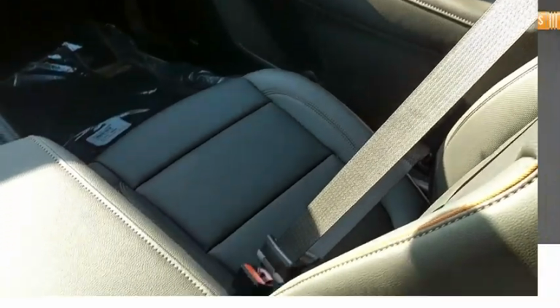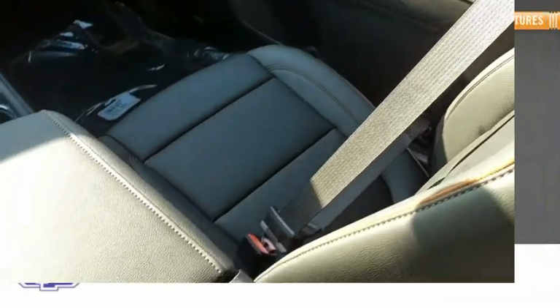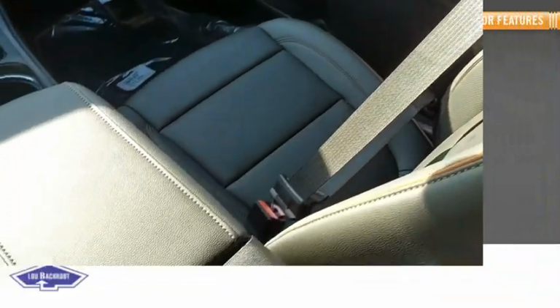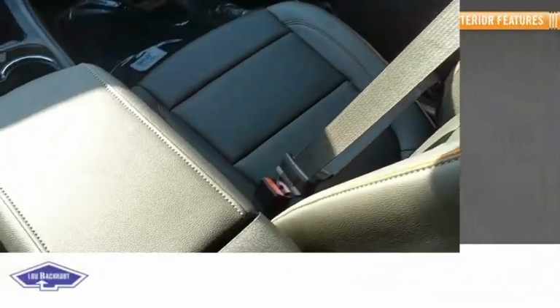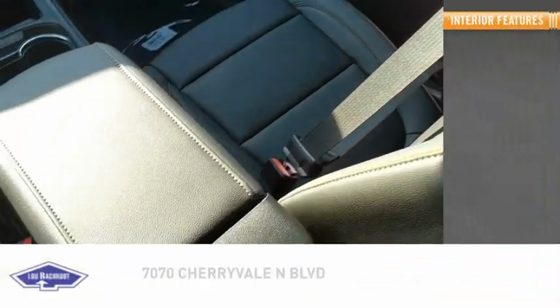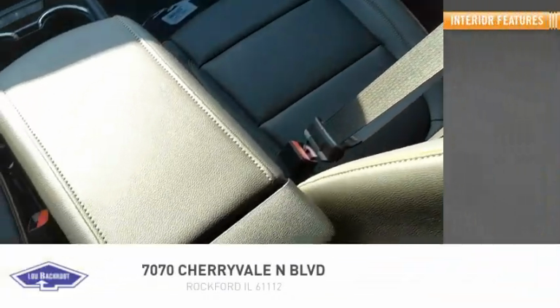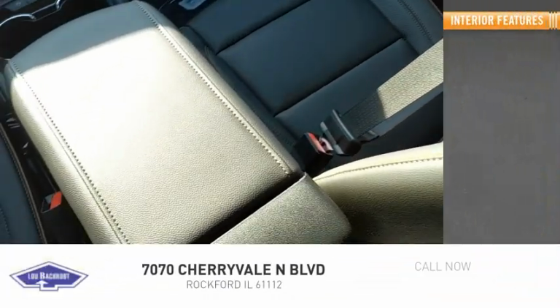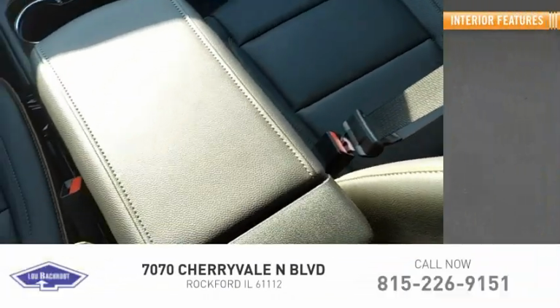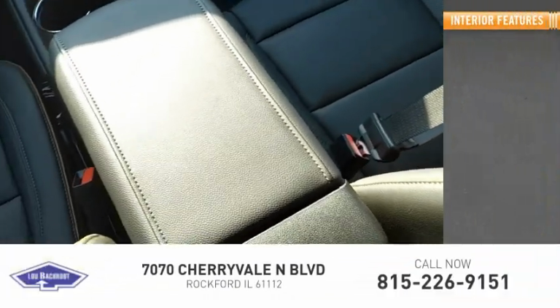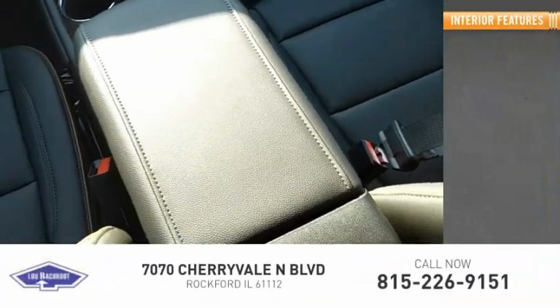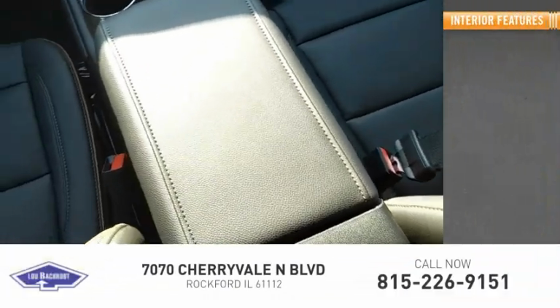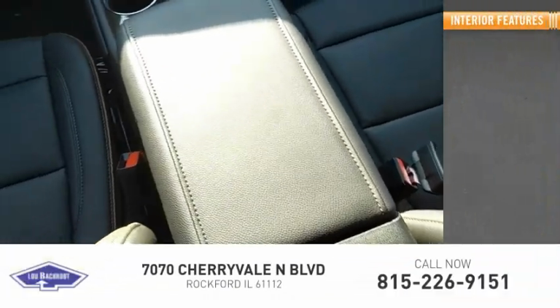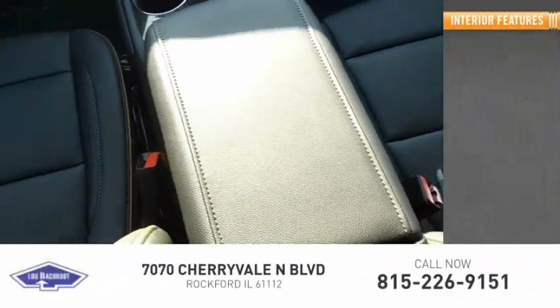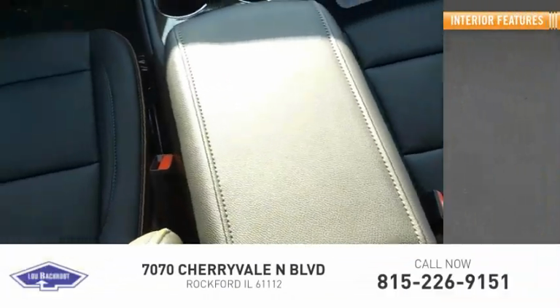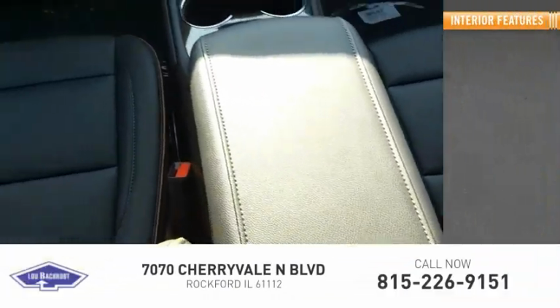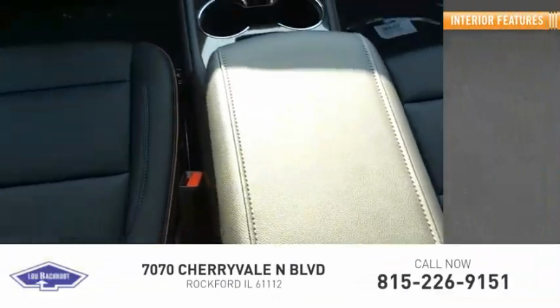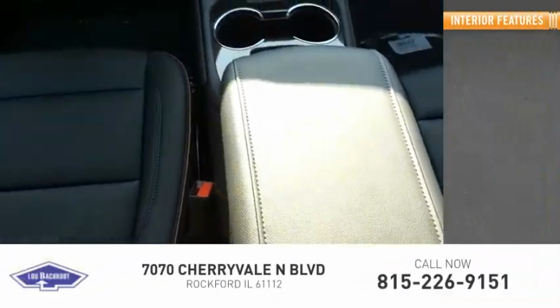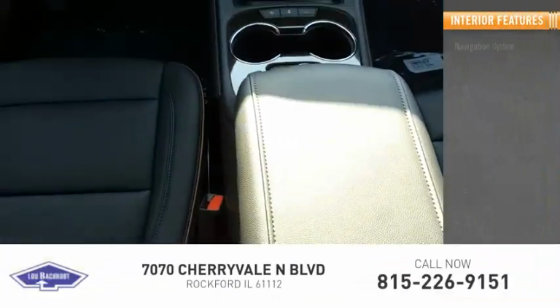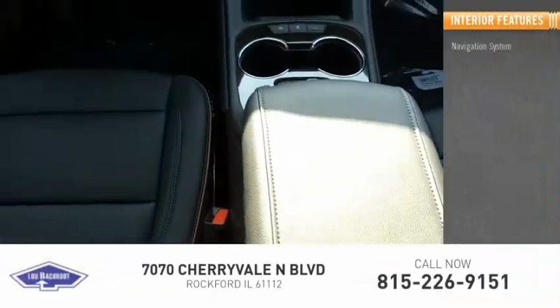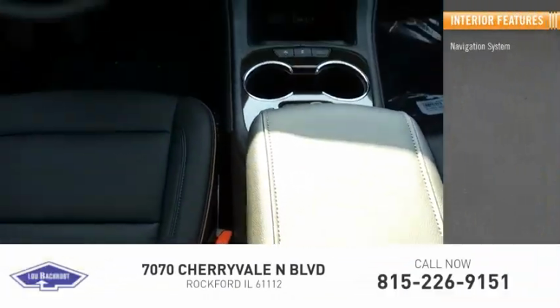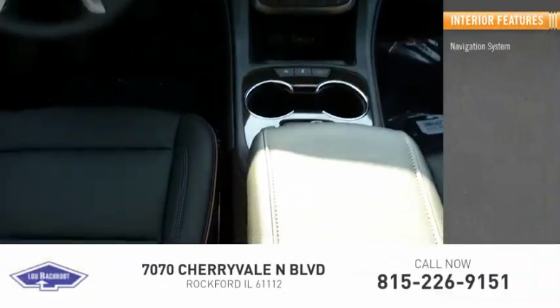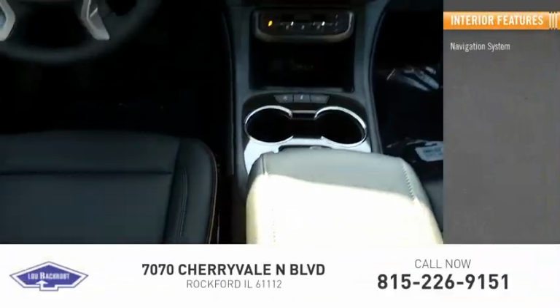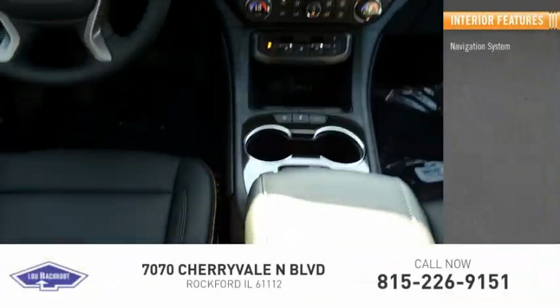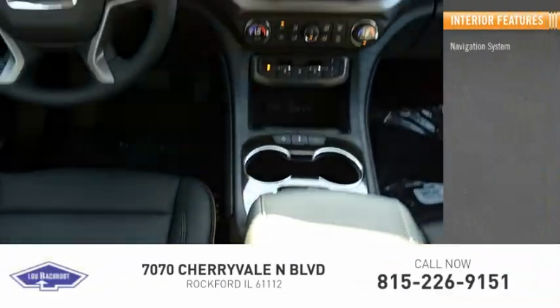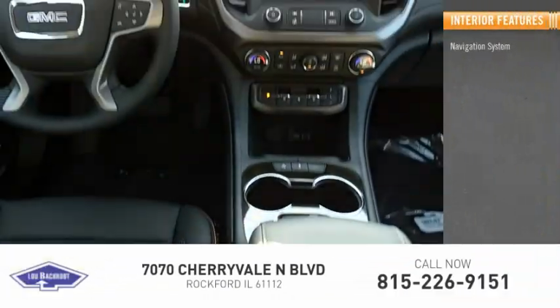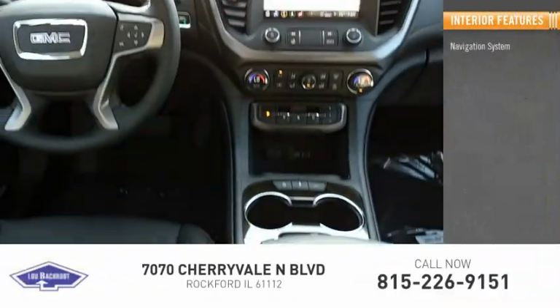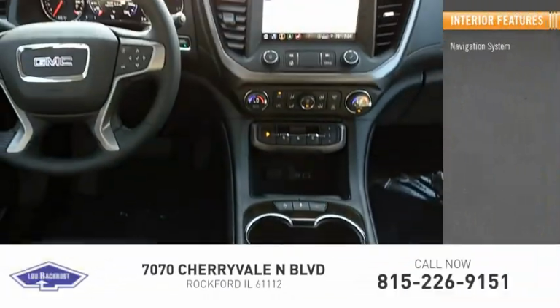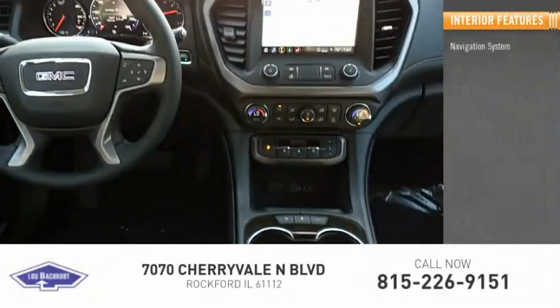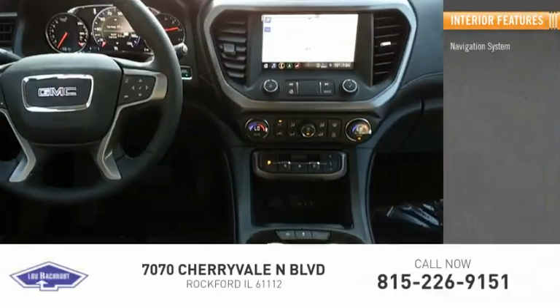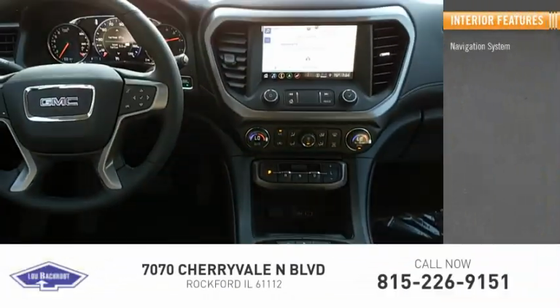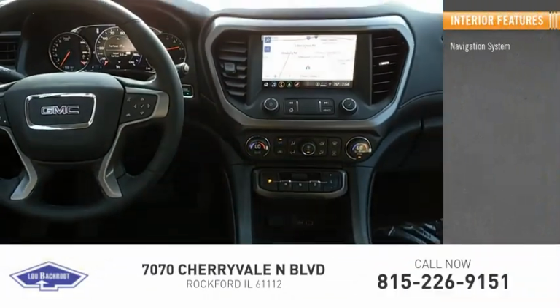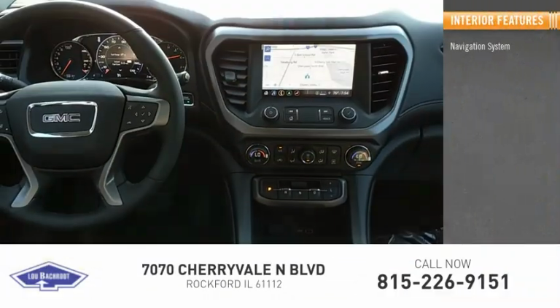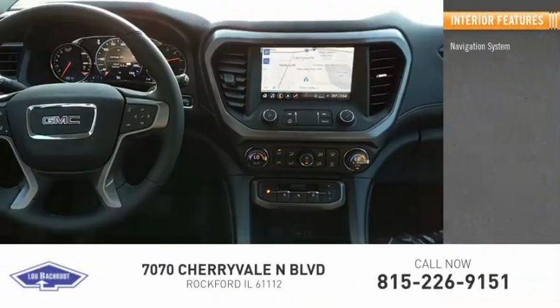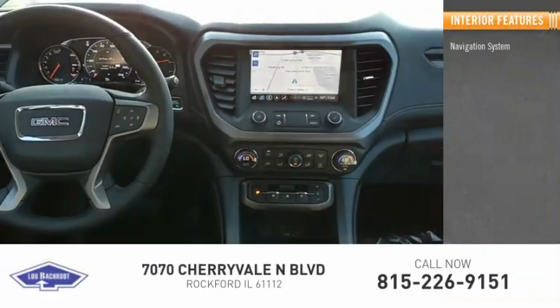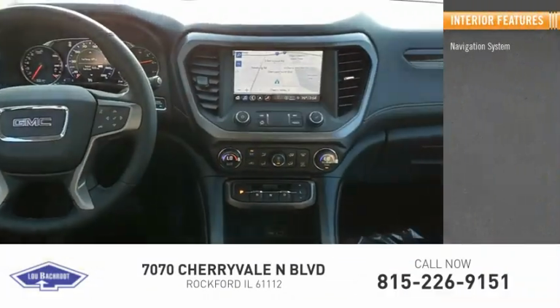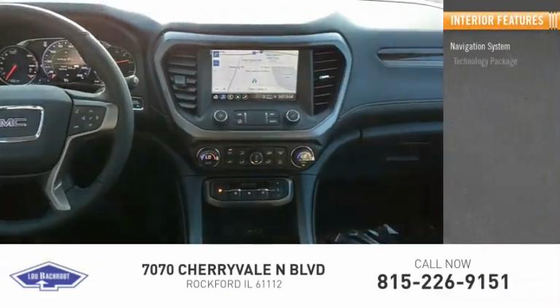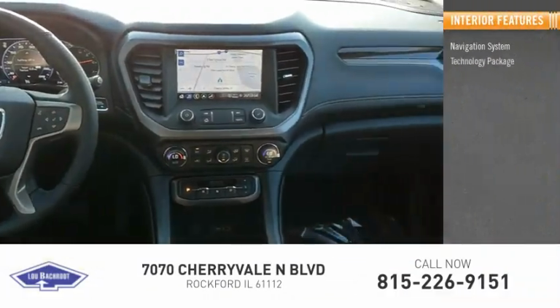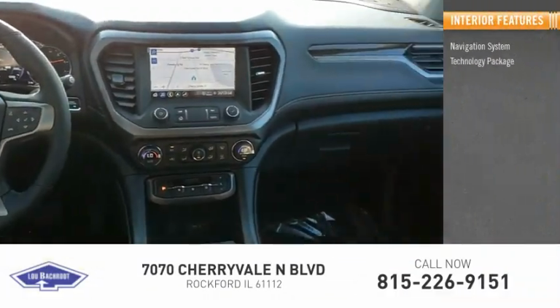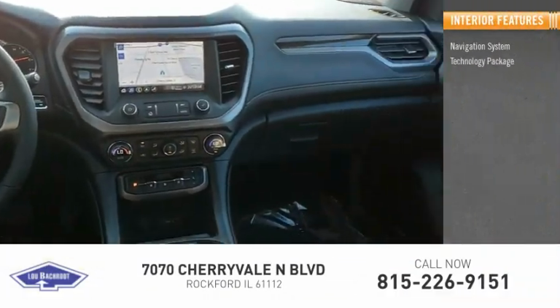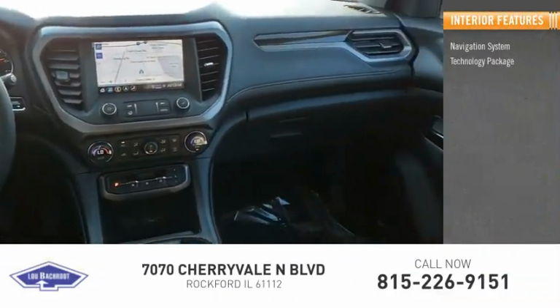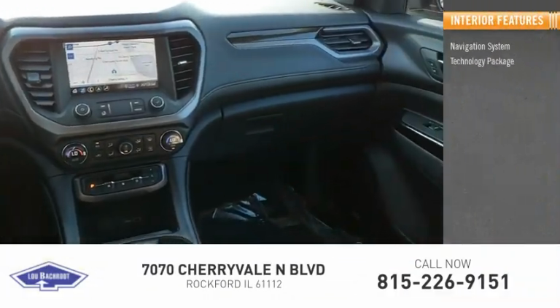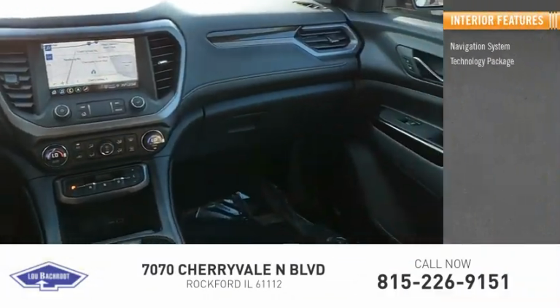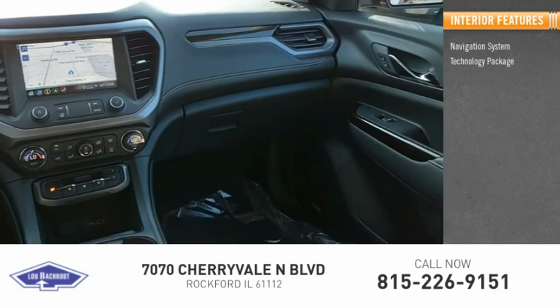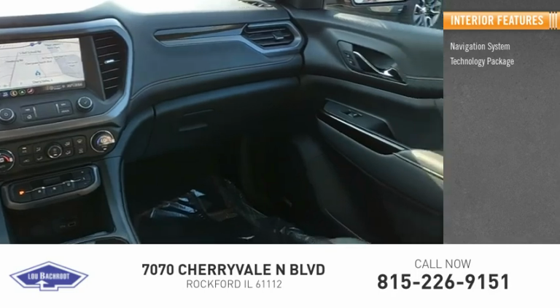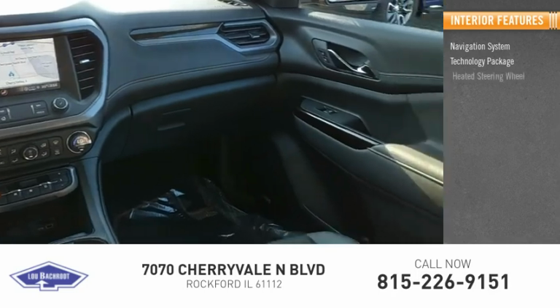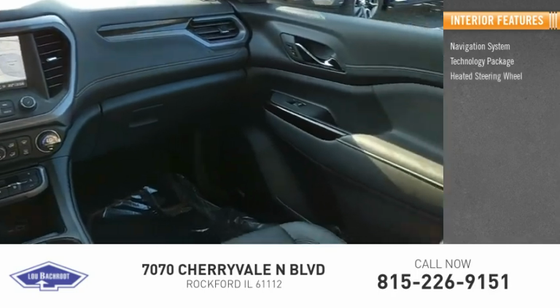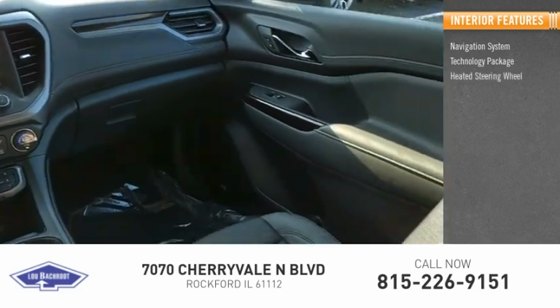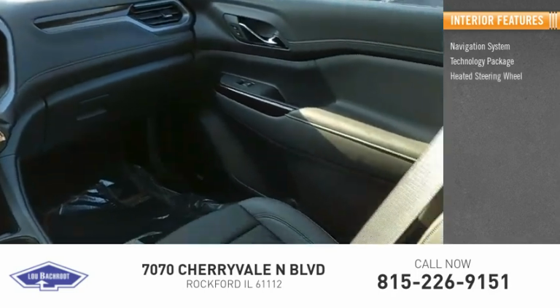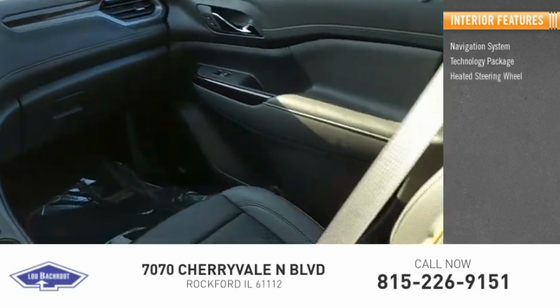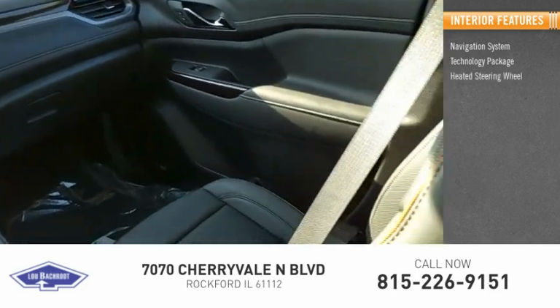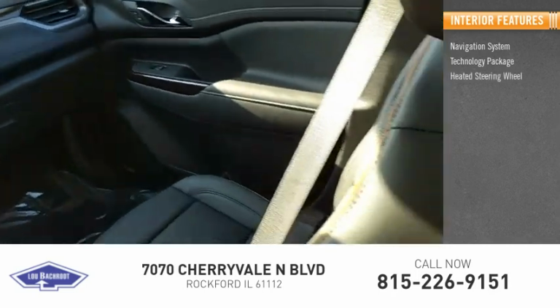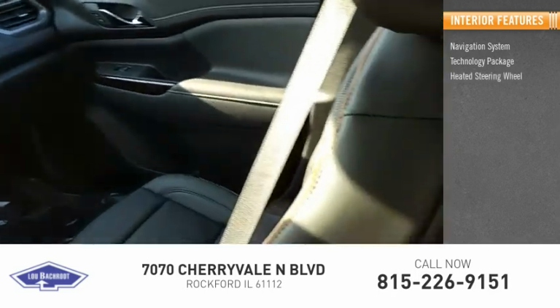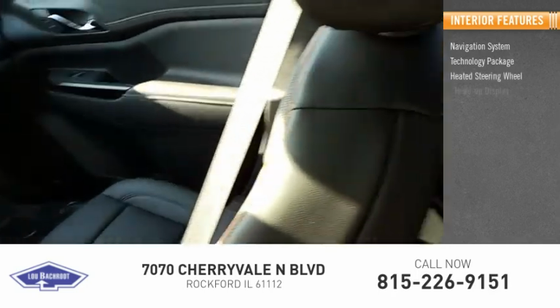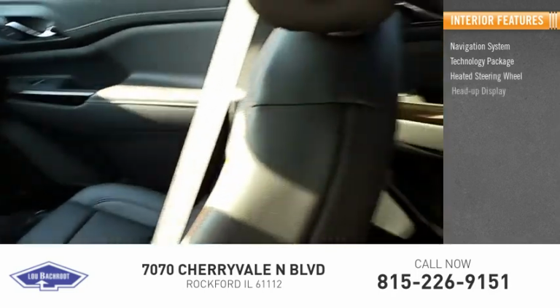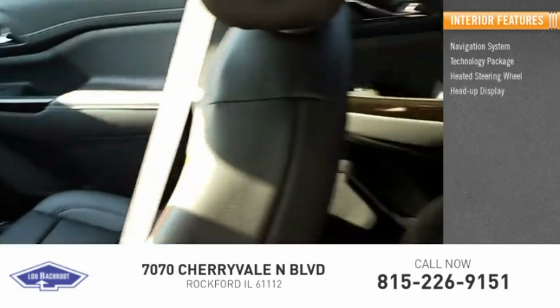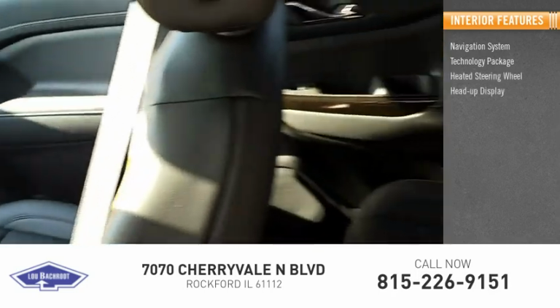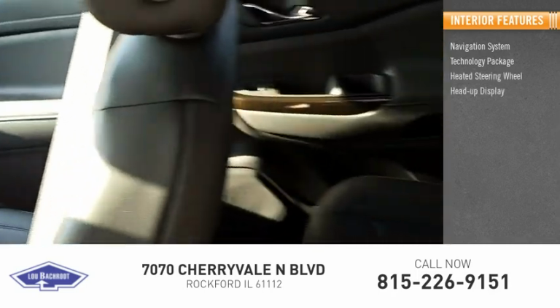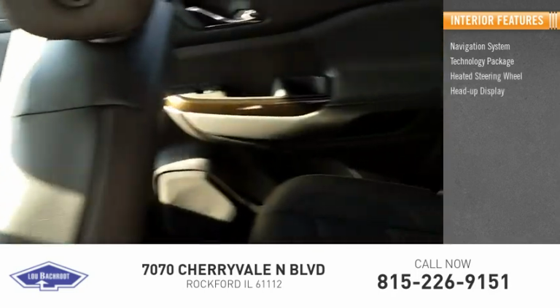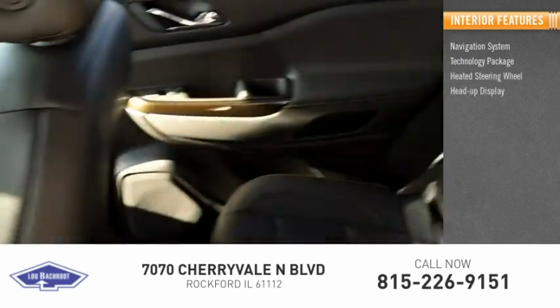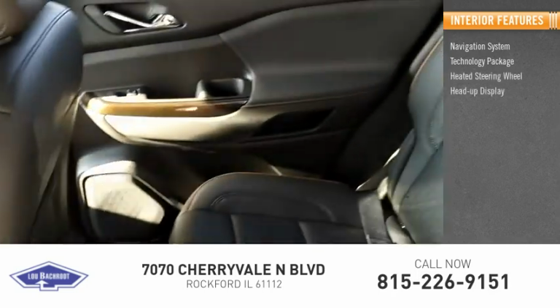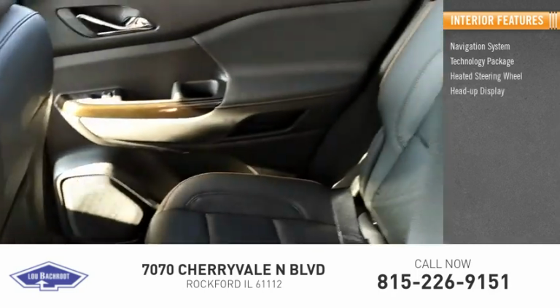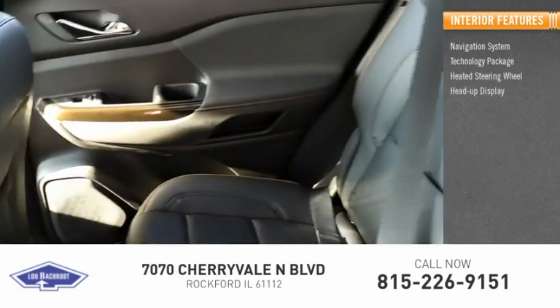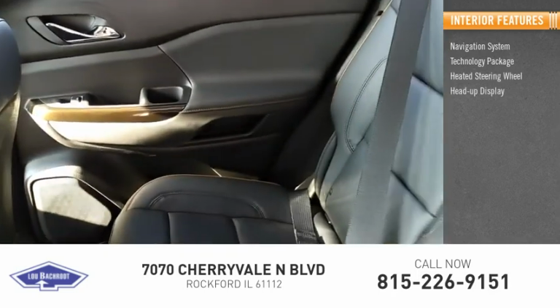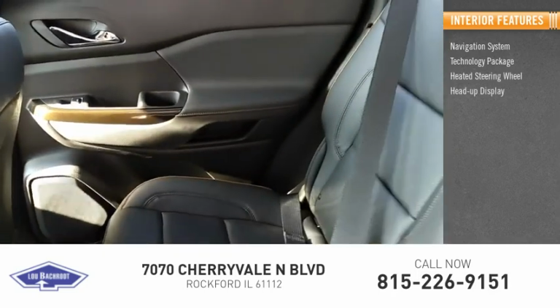Inside you'll find navigation system, technology package, heated steering wheel, heads-up display.